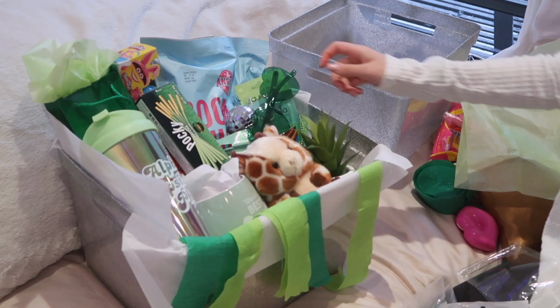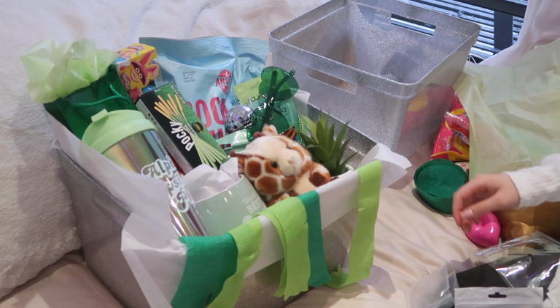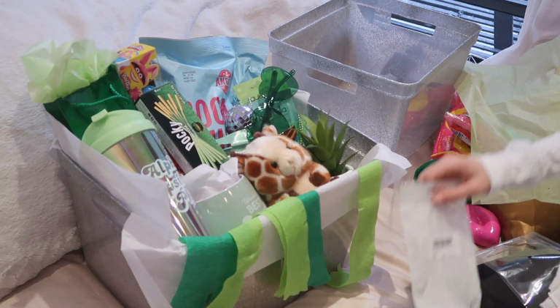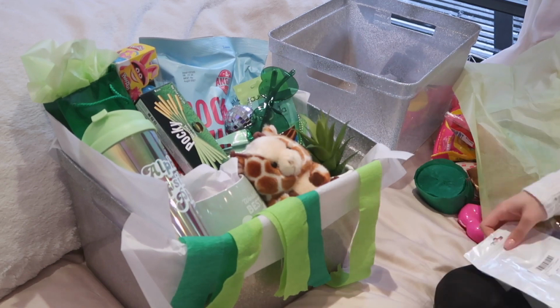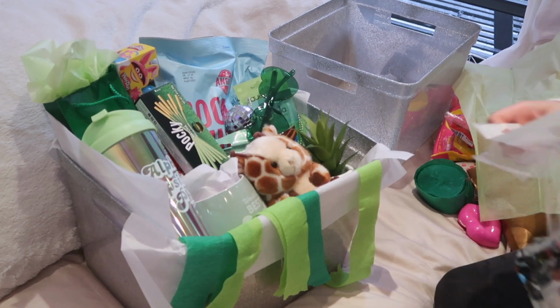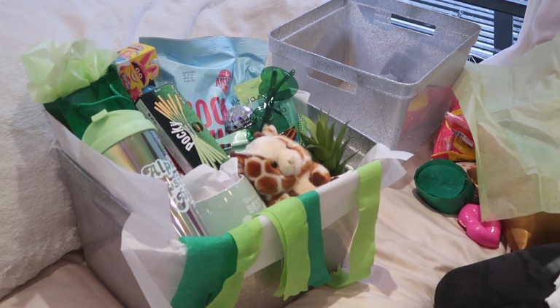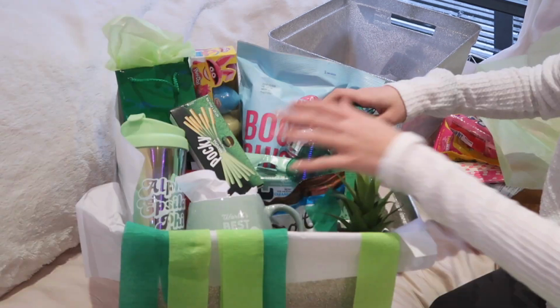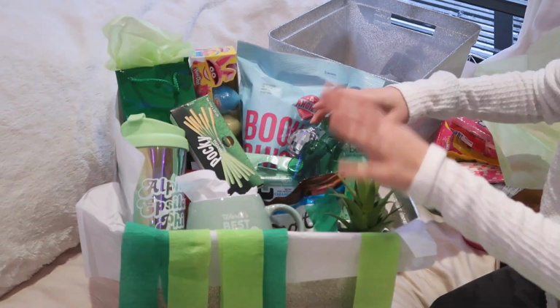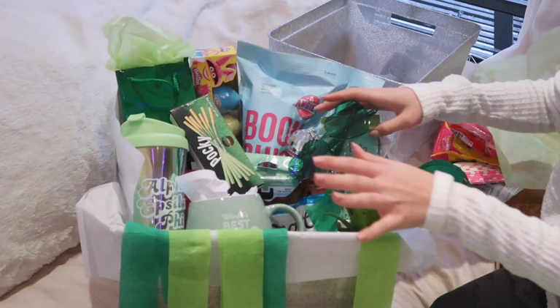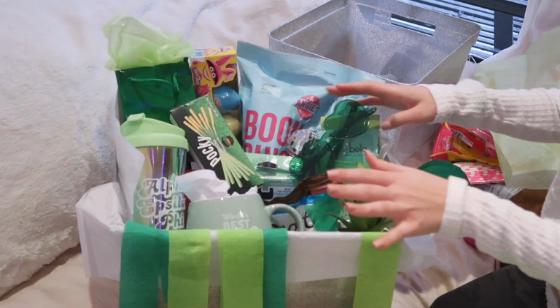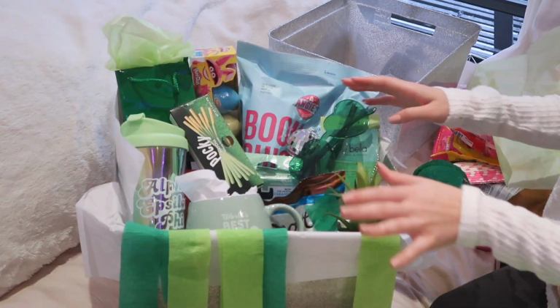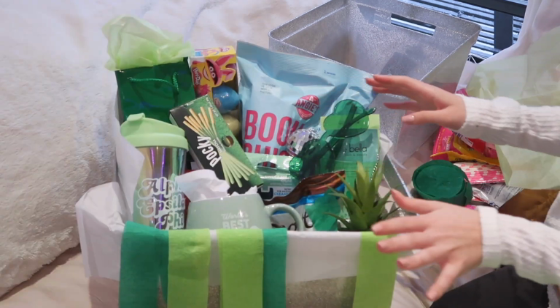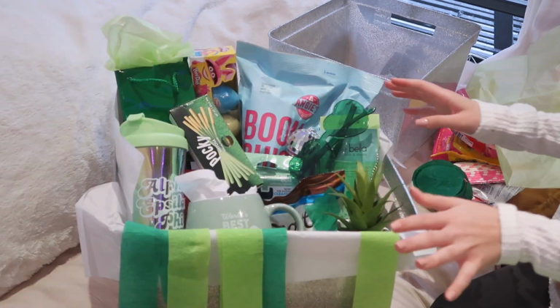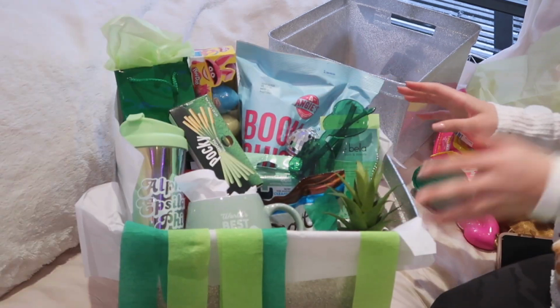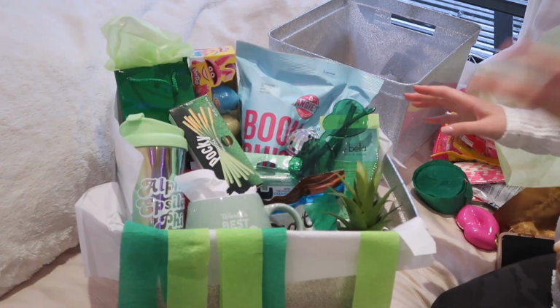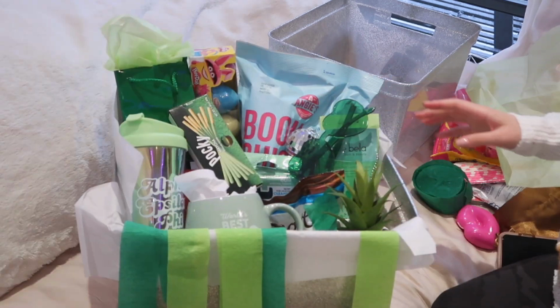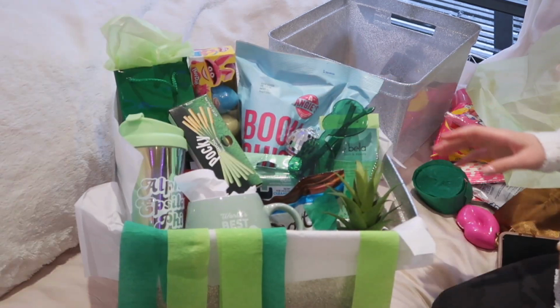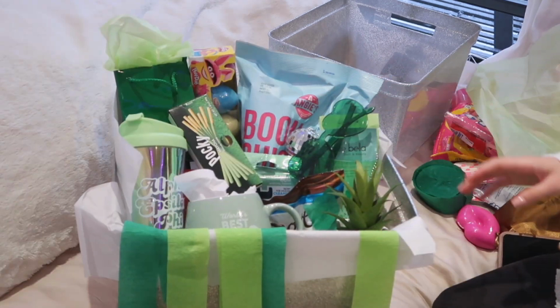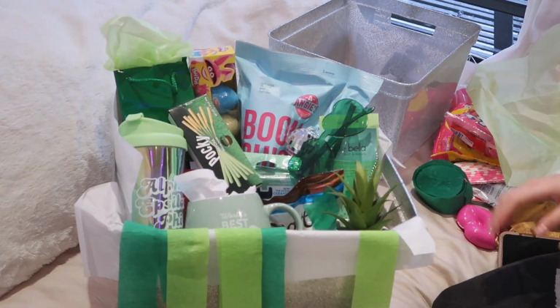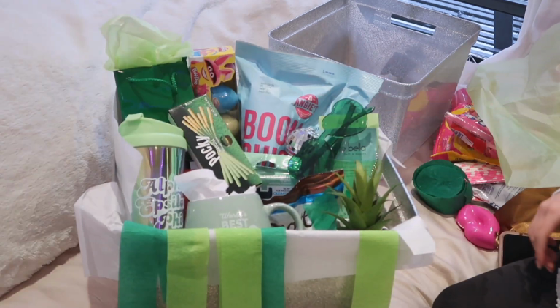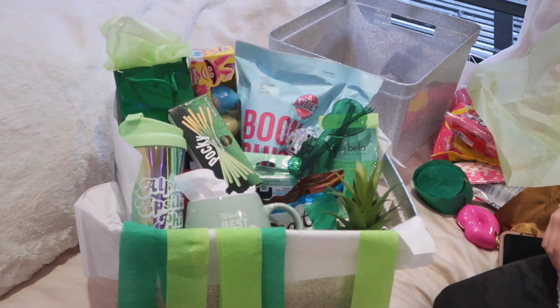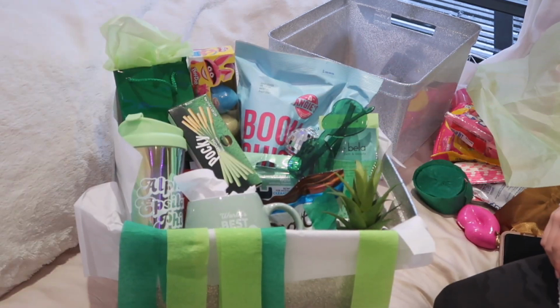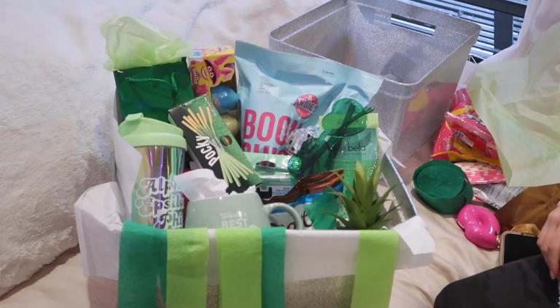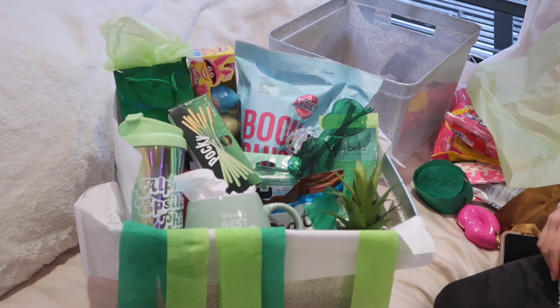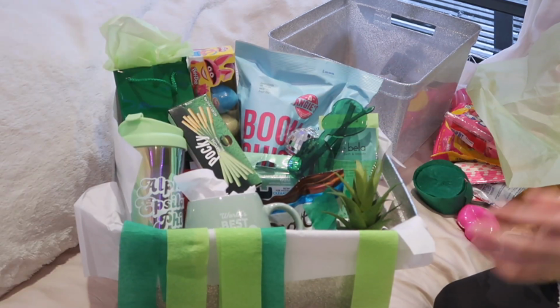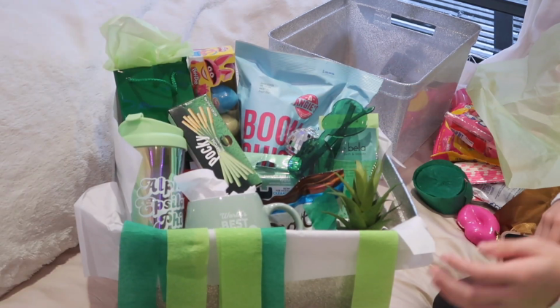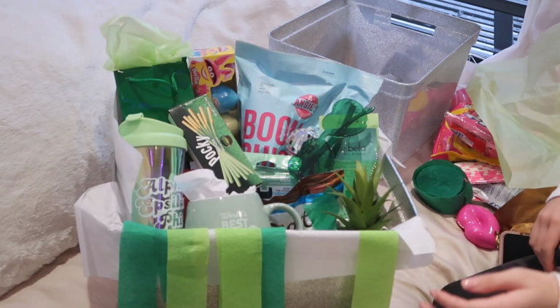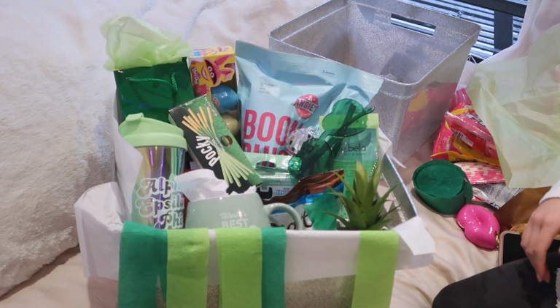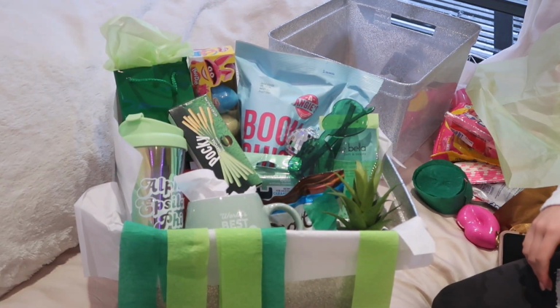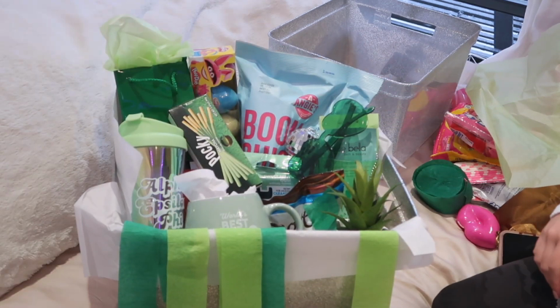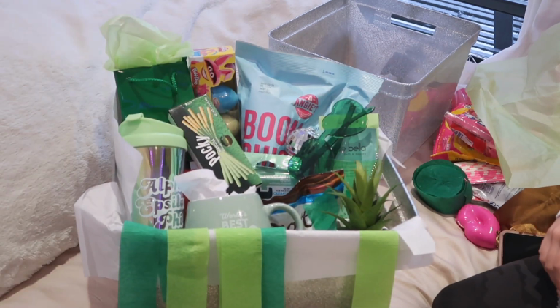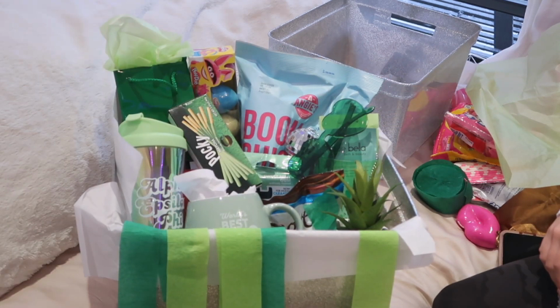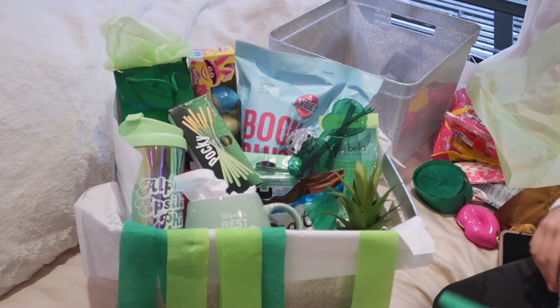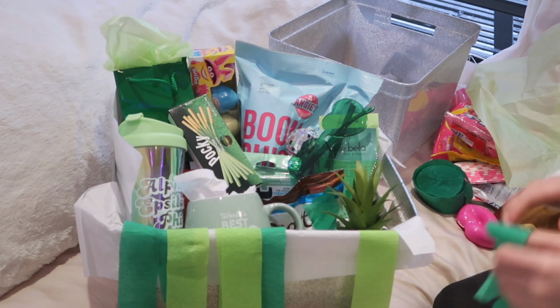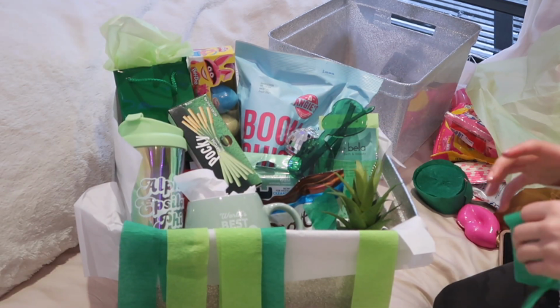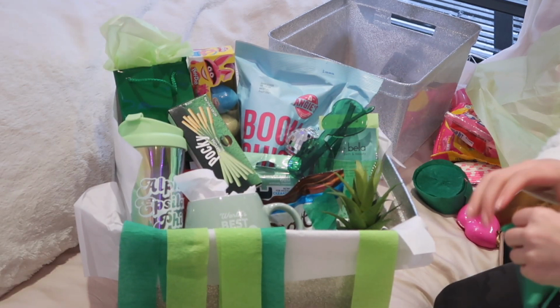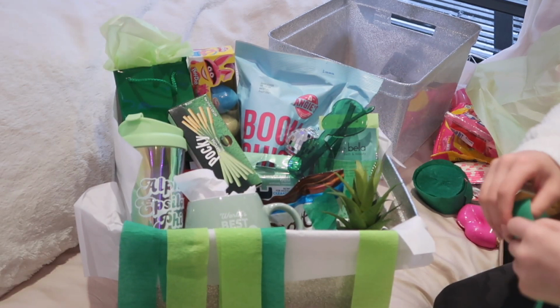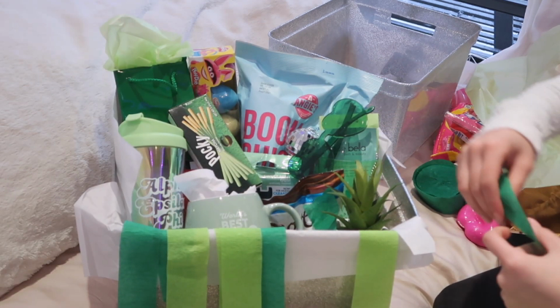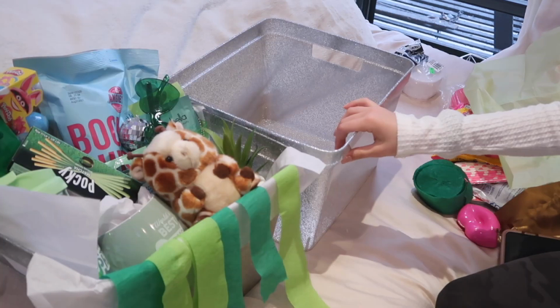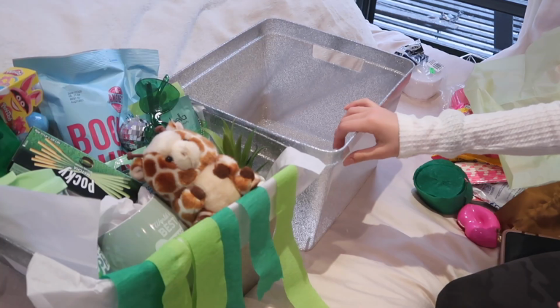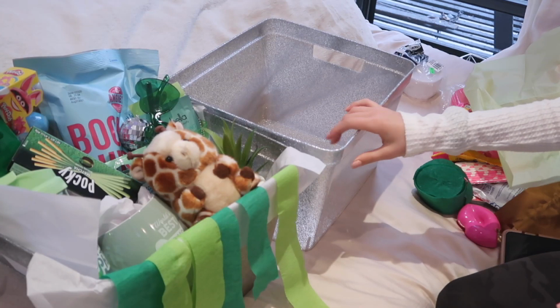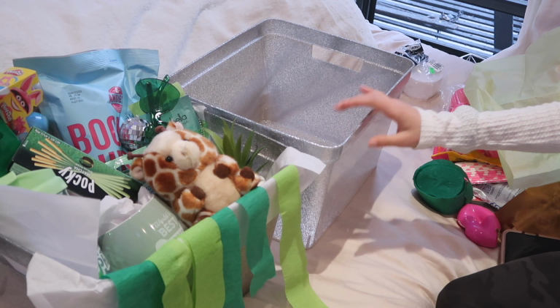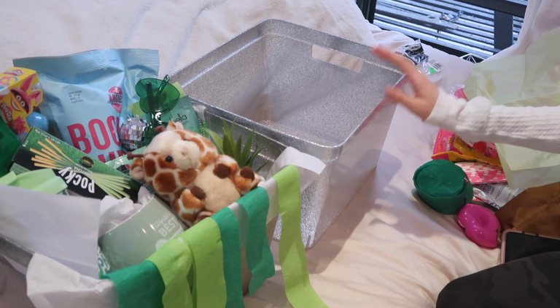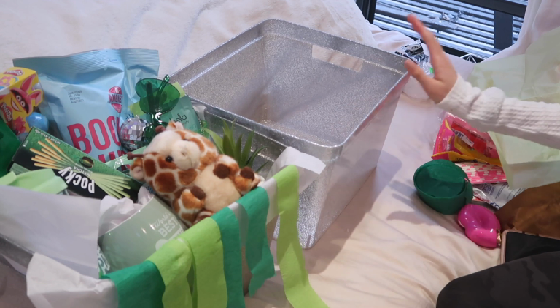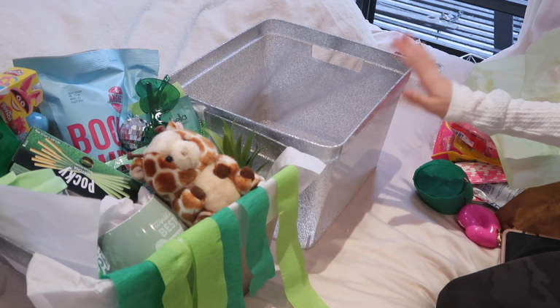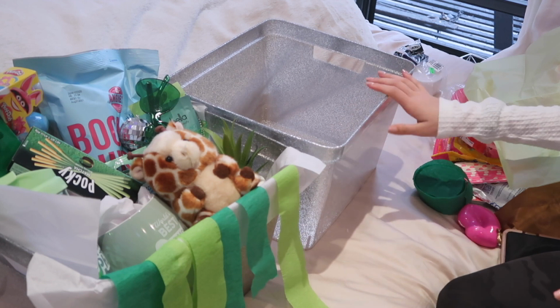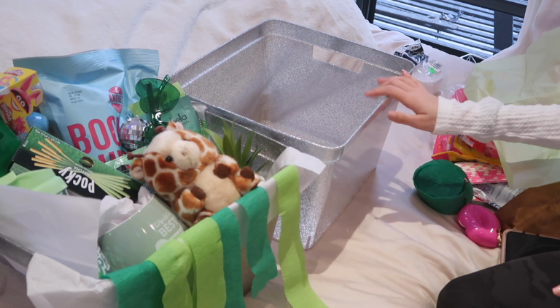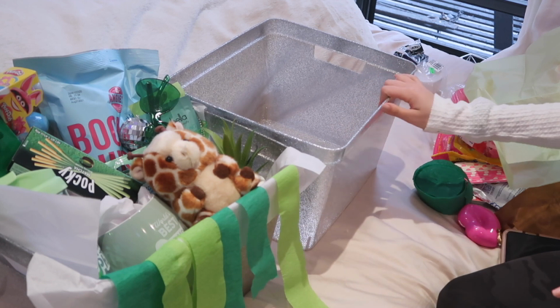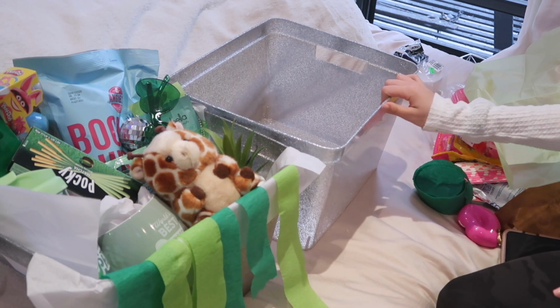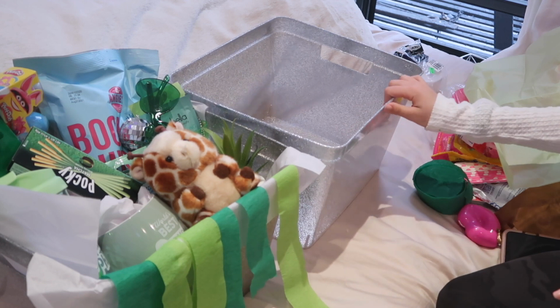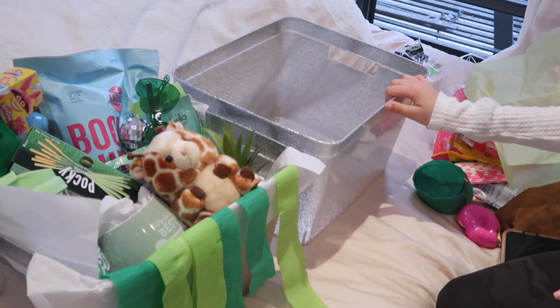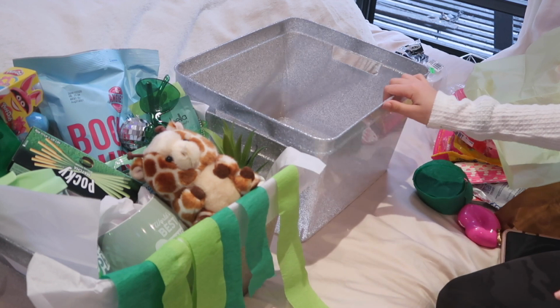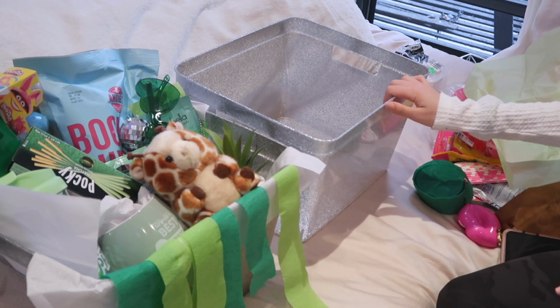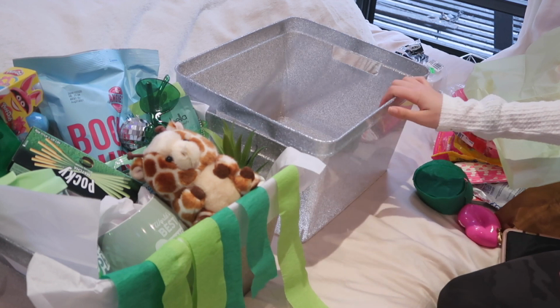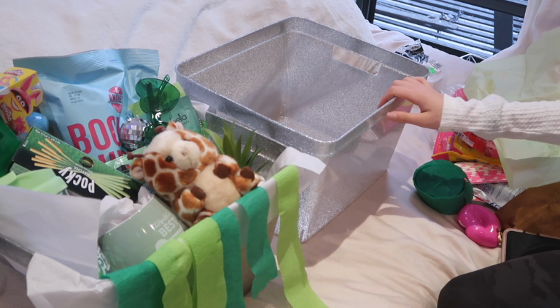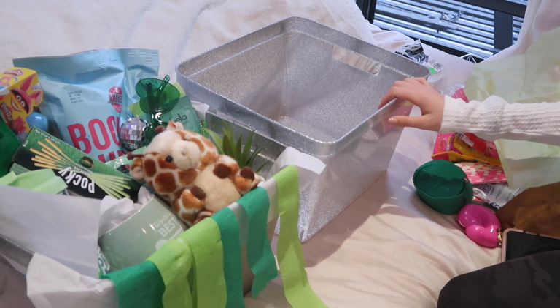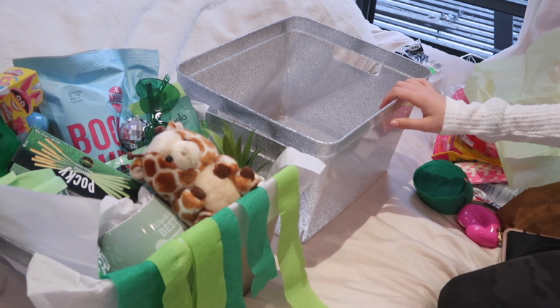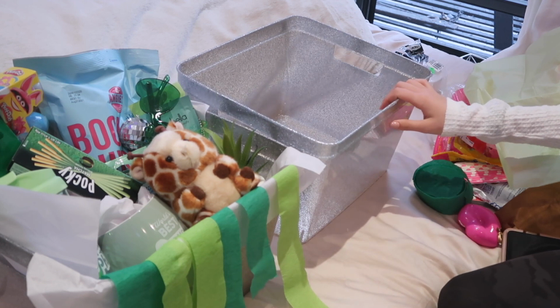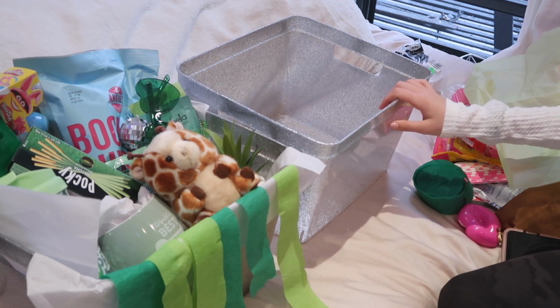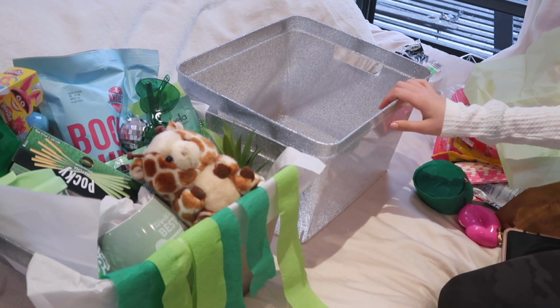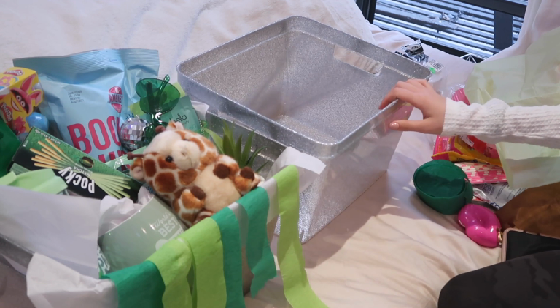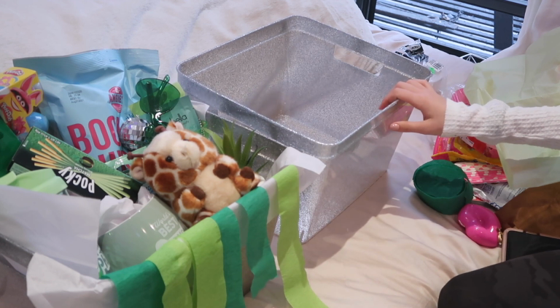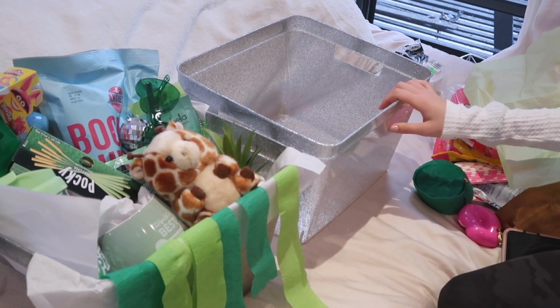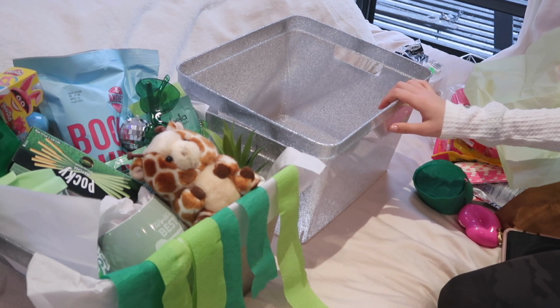Two things coming from Etsy — they just won't be here in time. Now on to basket number two, which is pink.